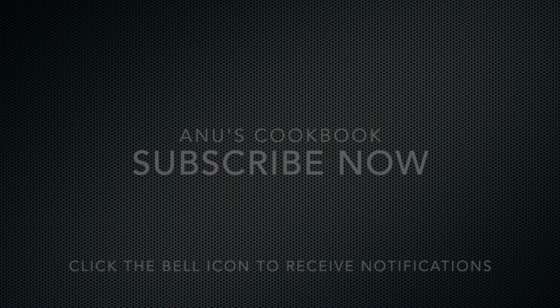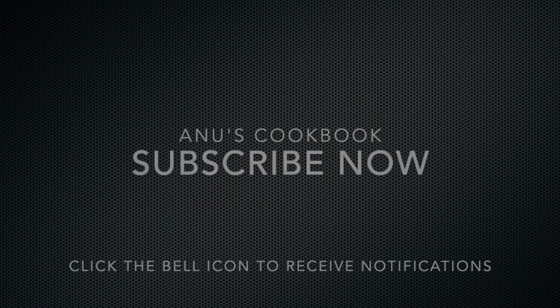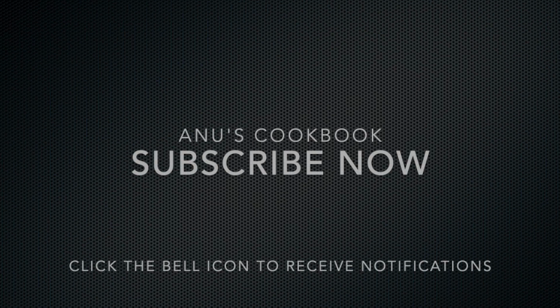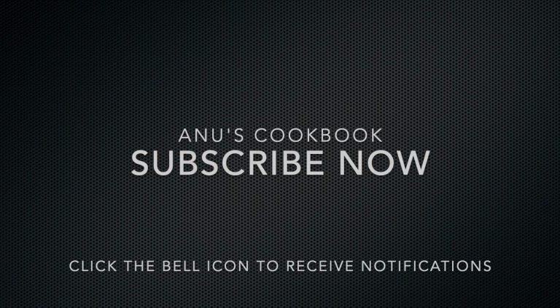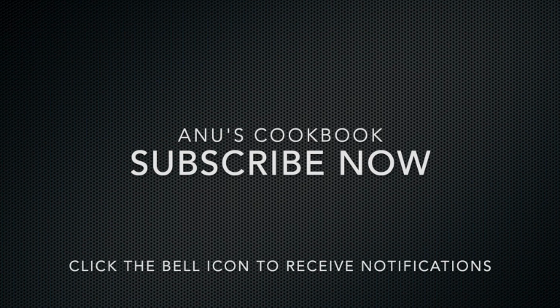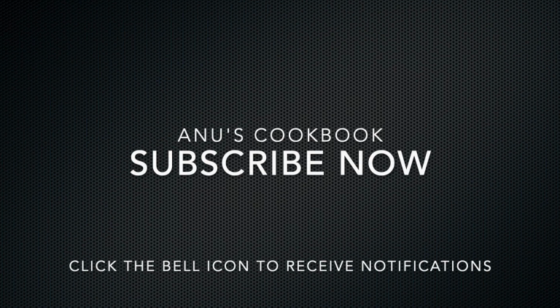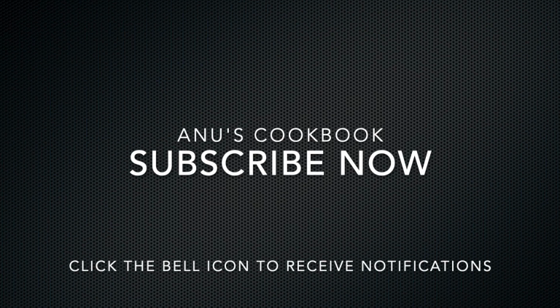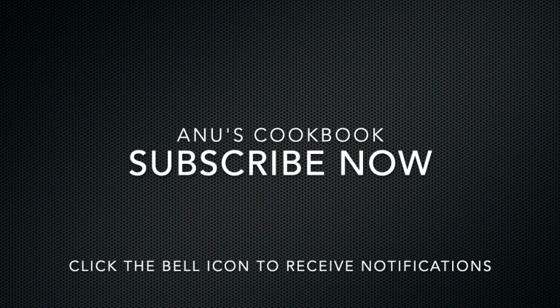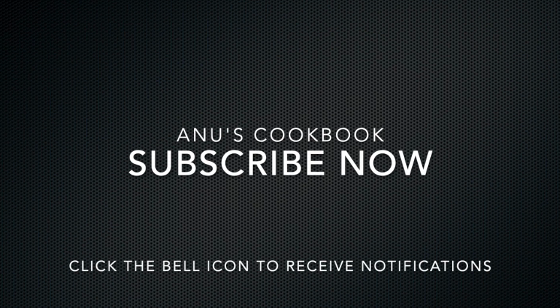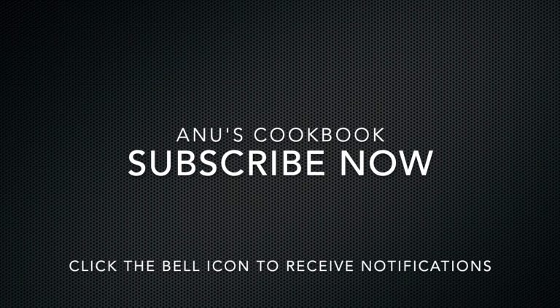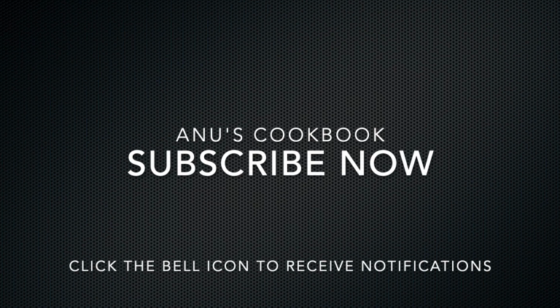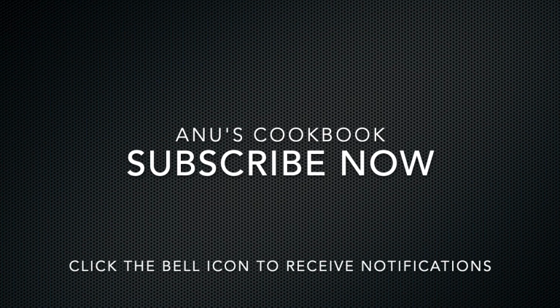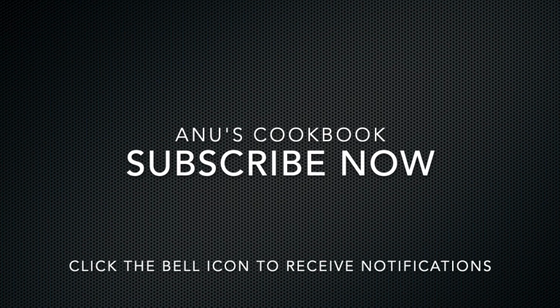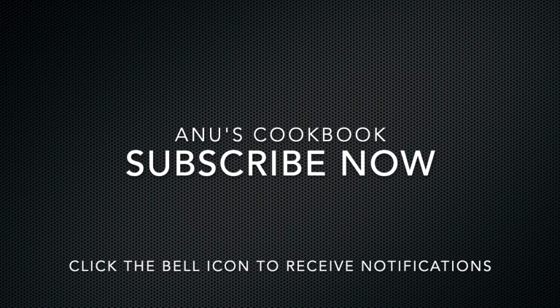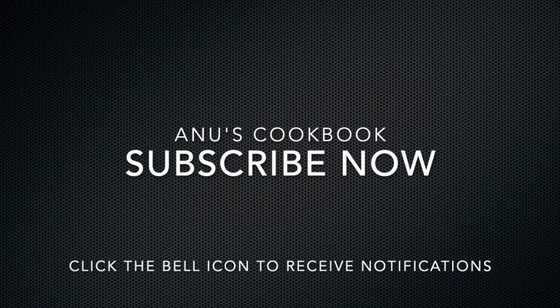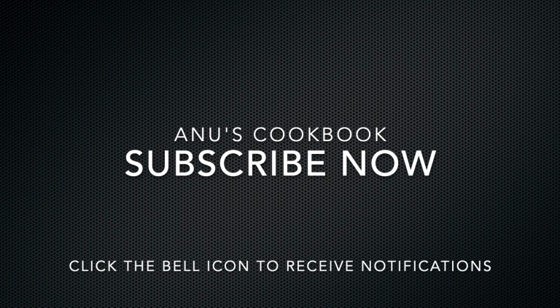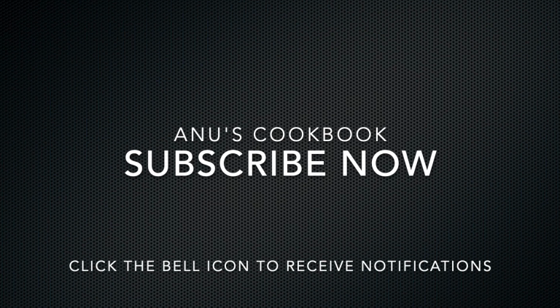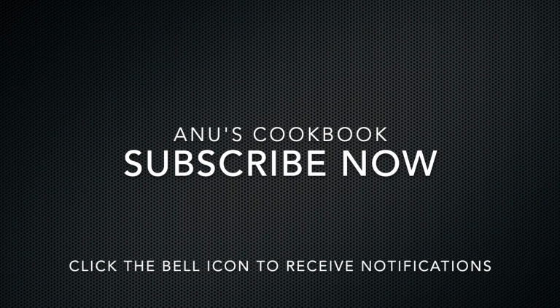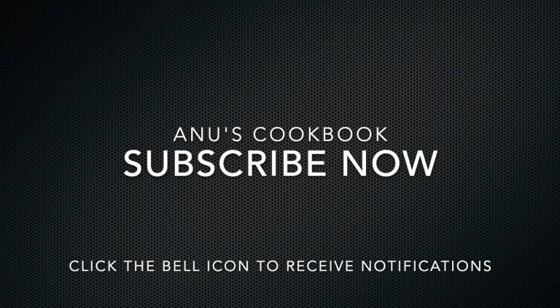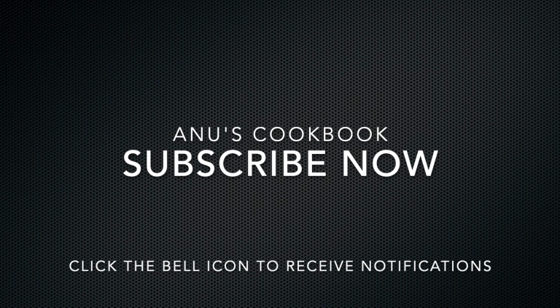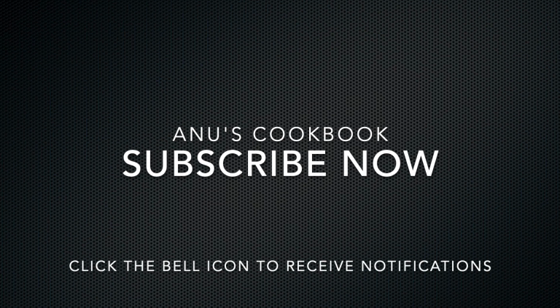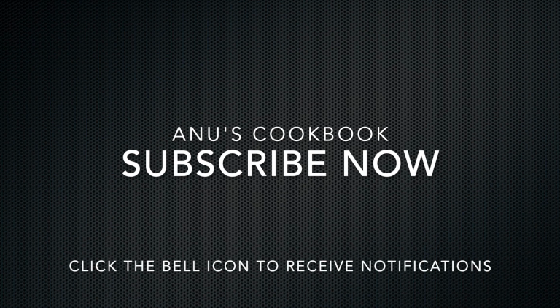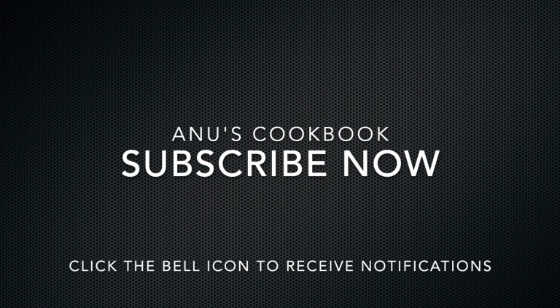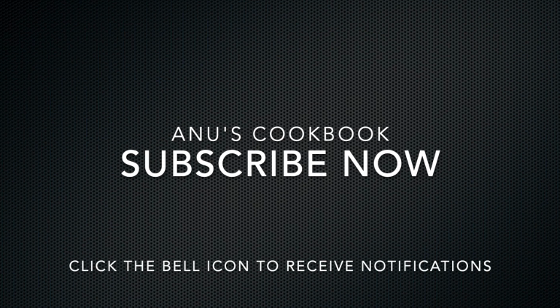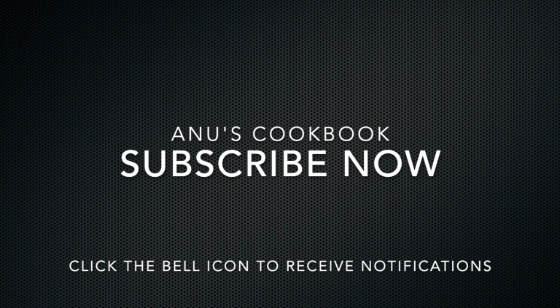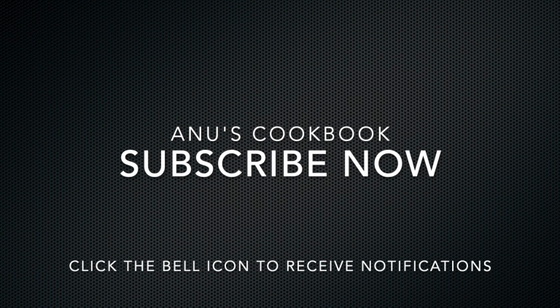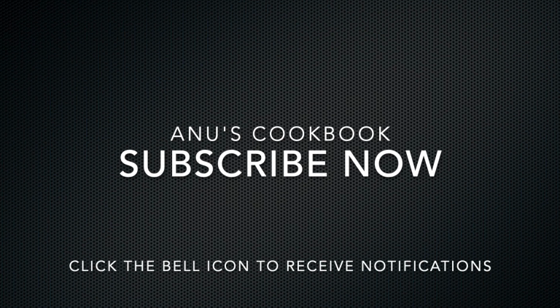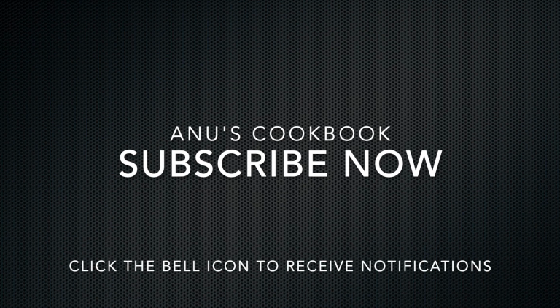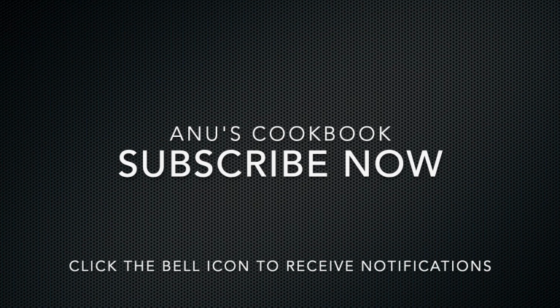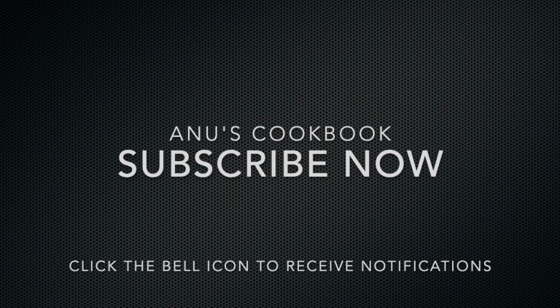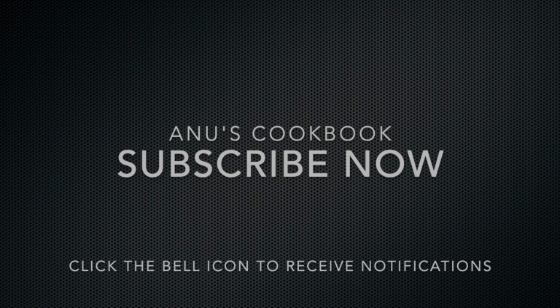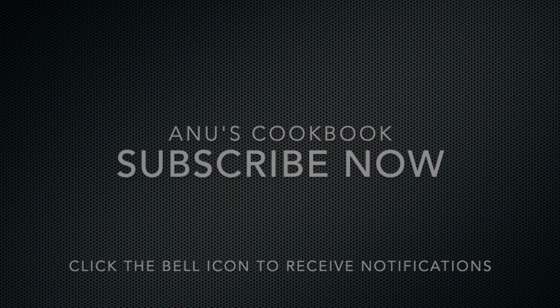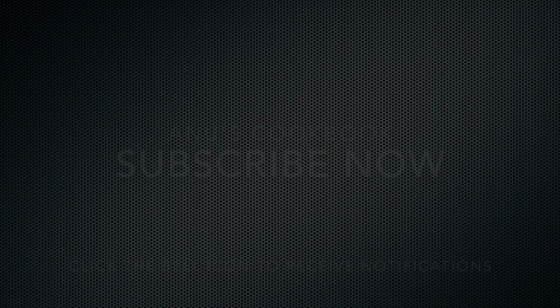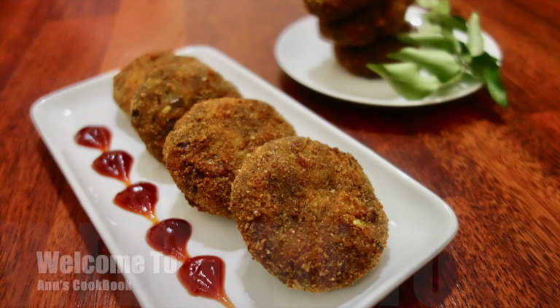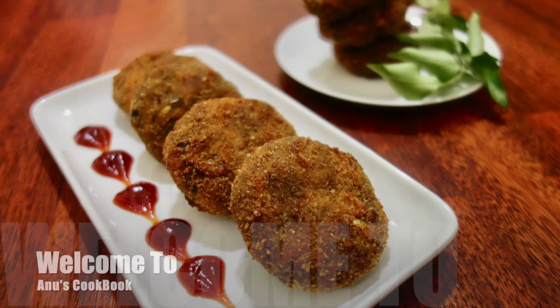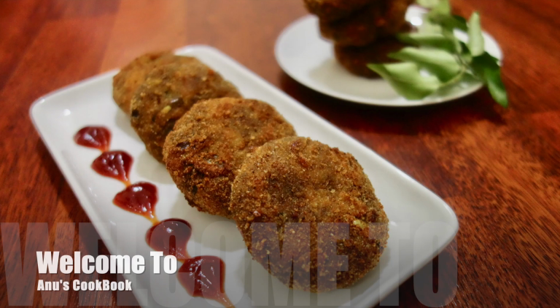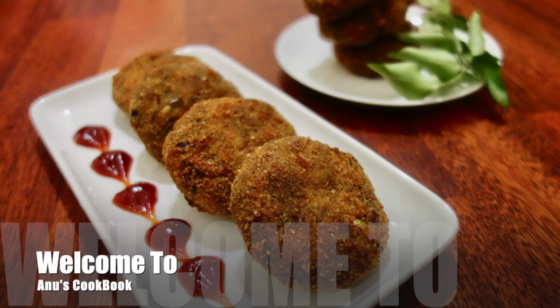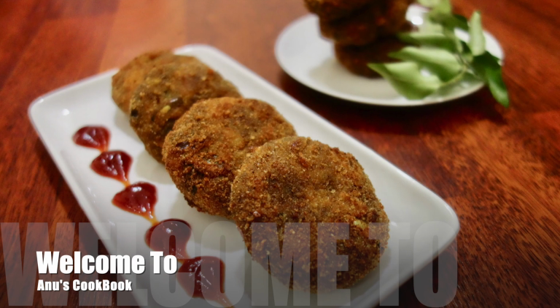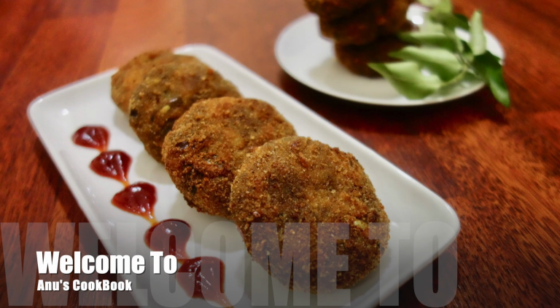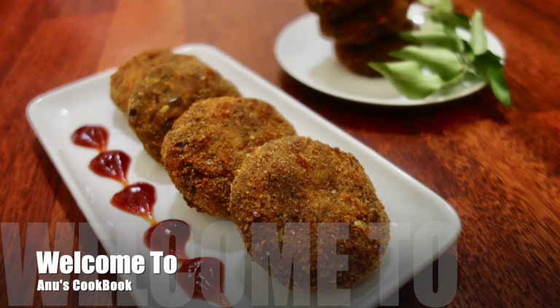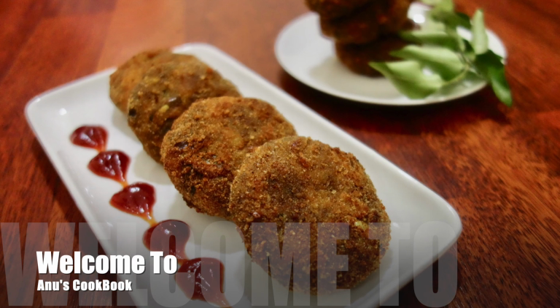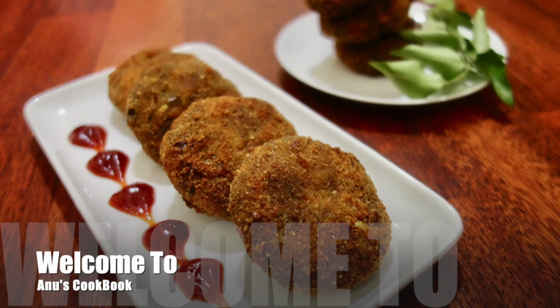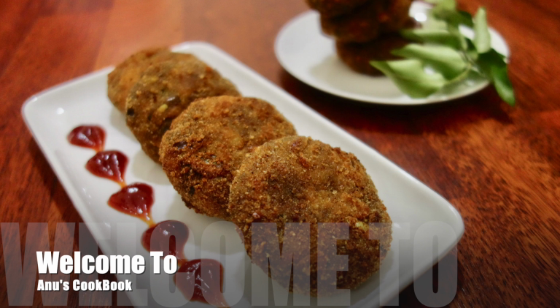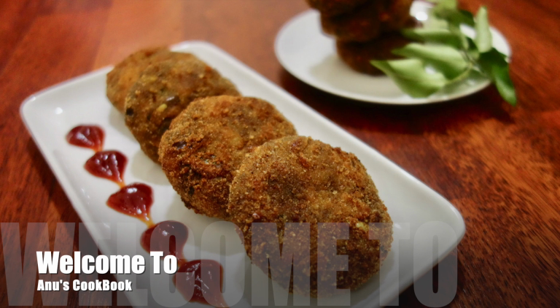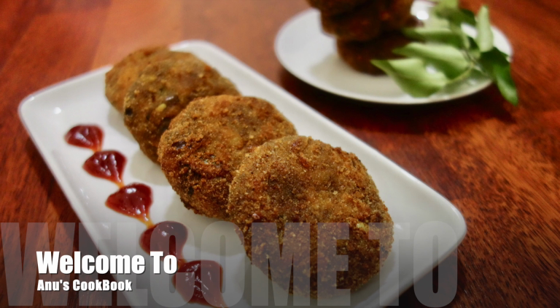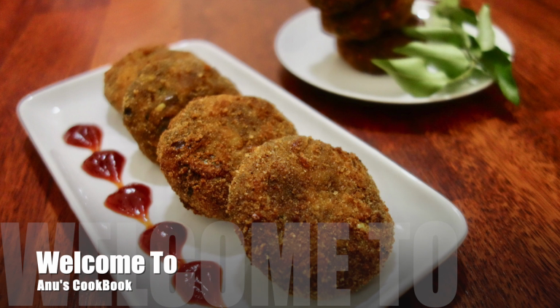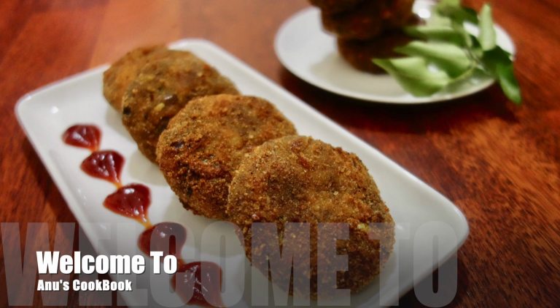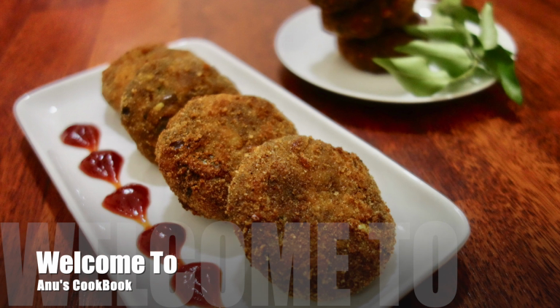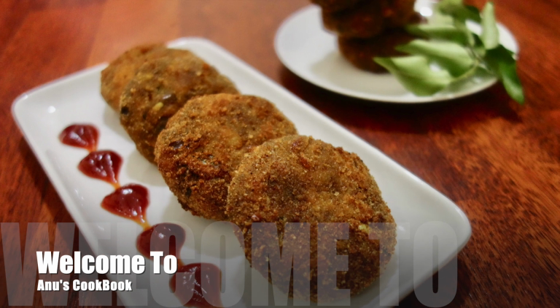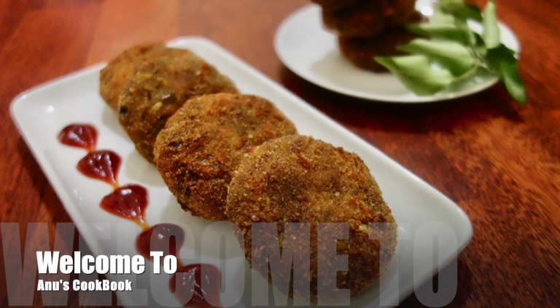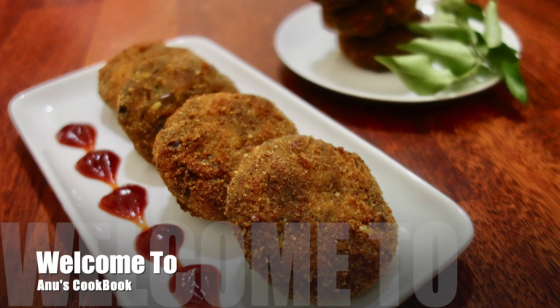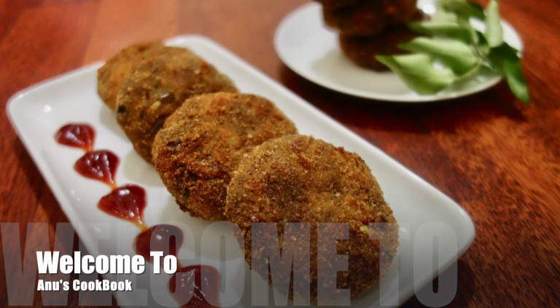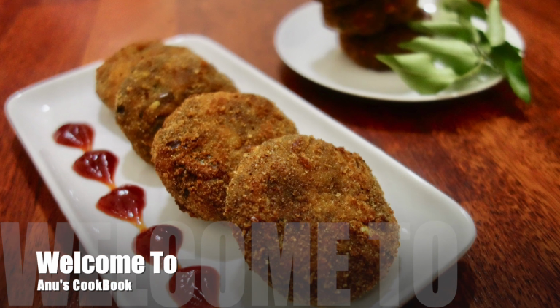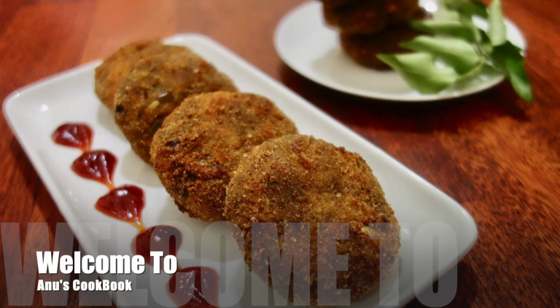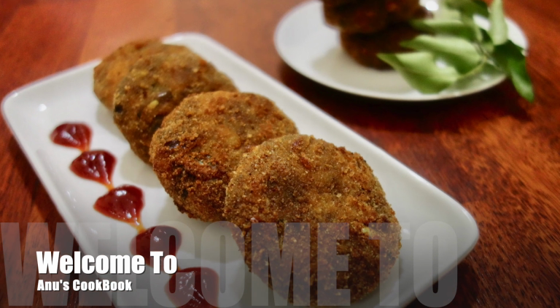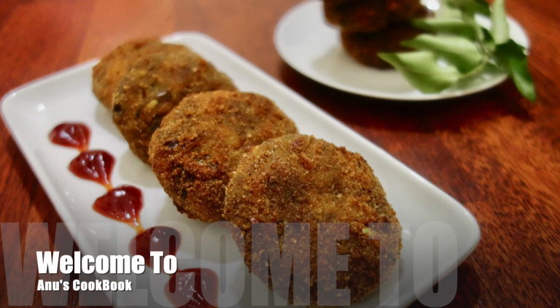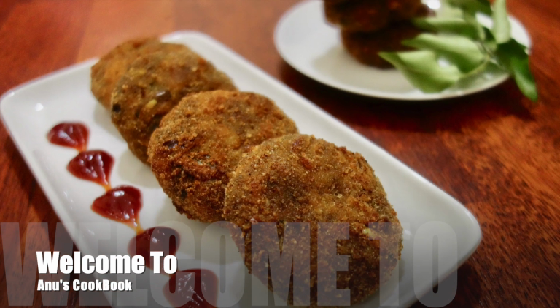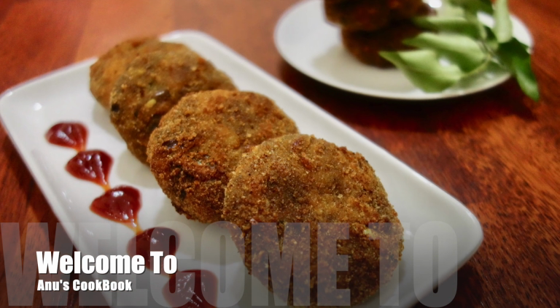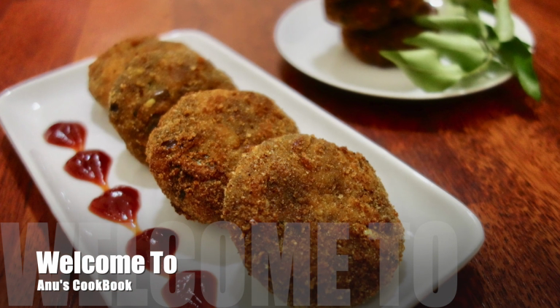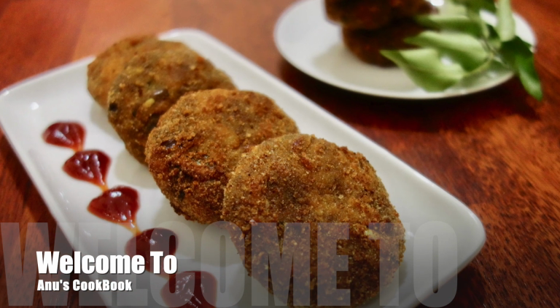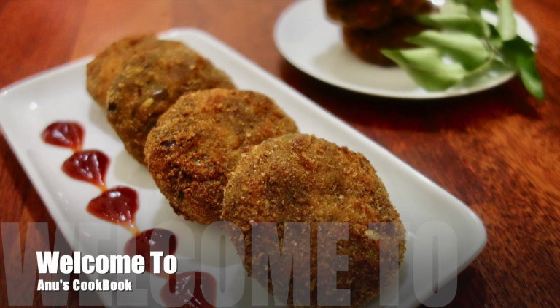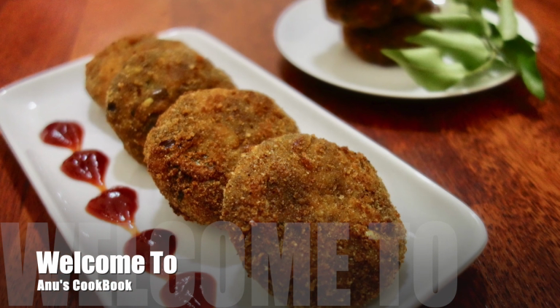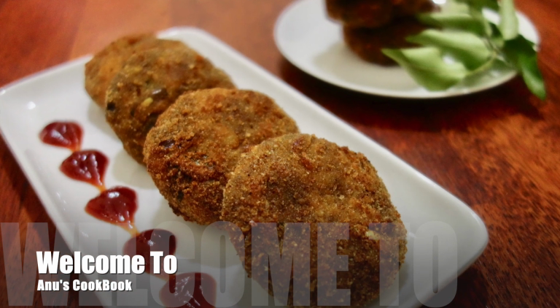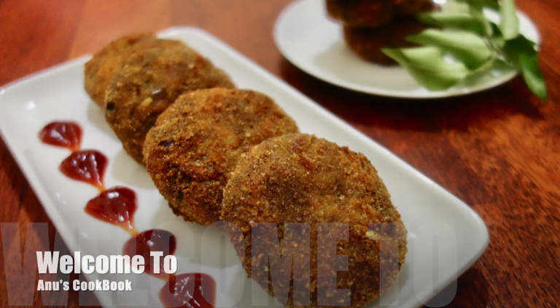Please like this channel and subscribe. We are going to take a cup of cutlets. This is a cup of bread.